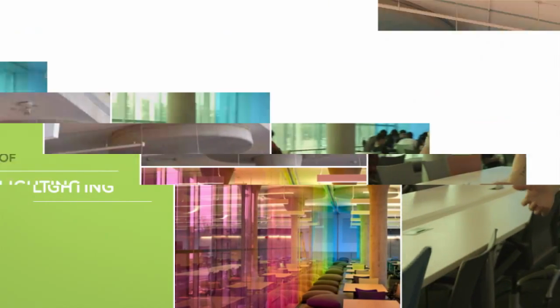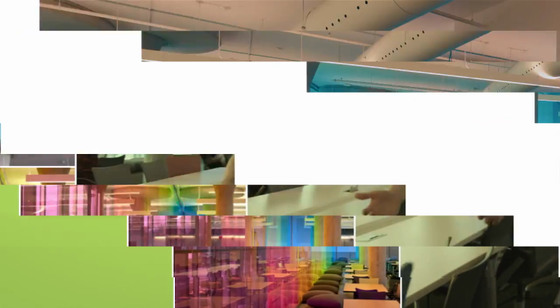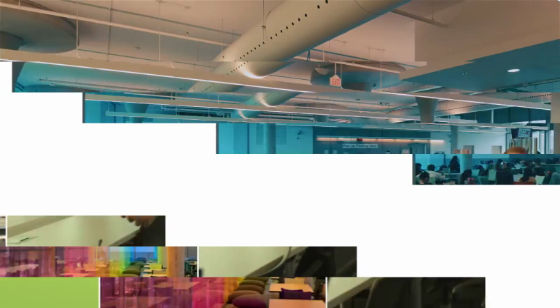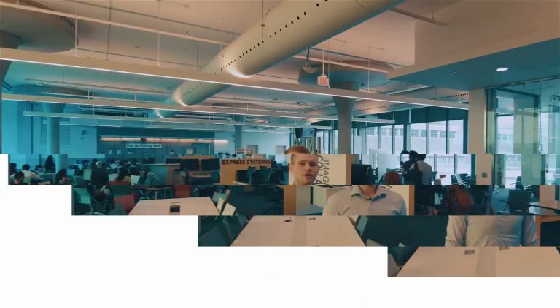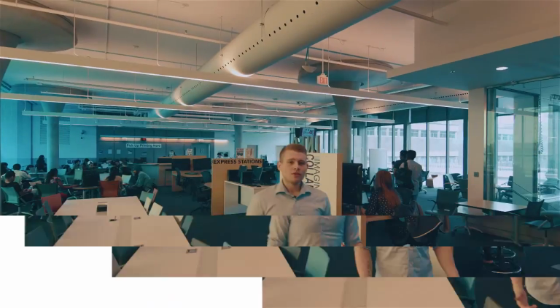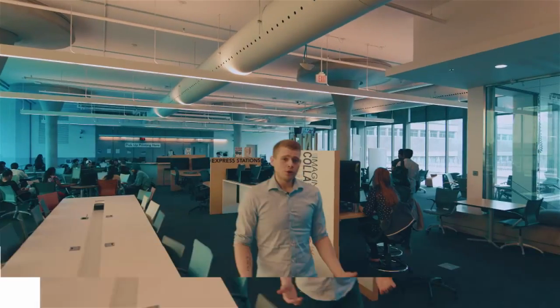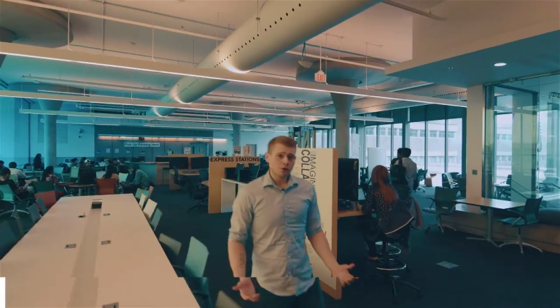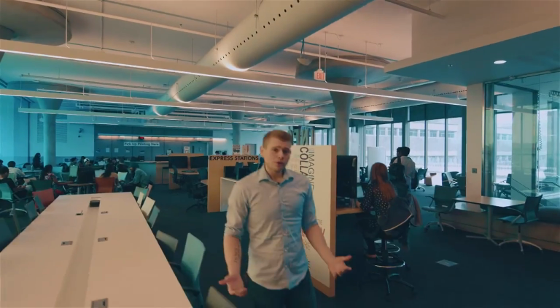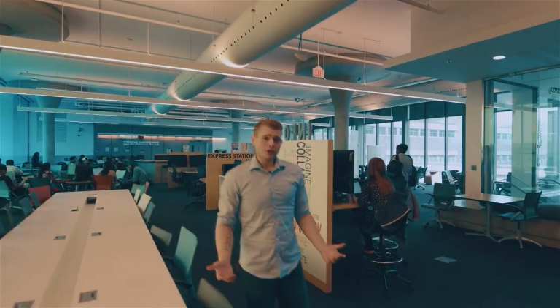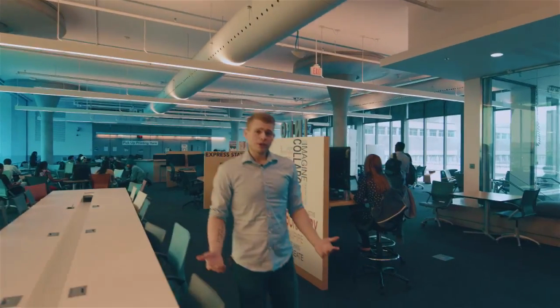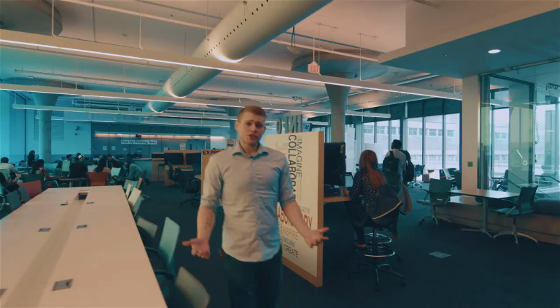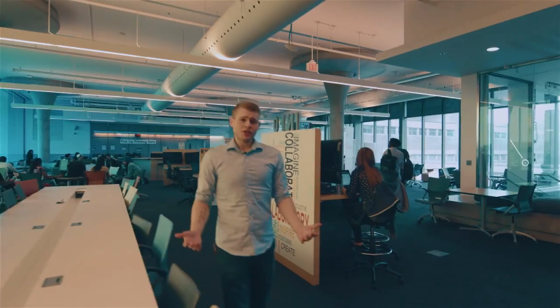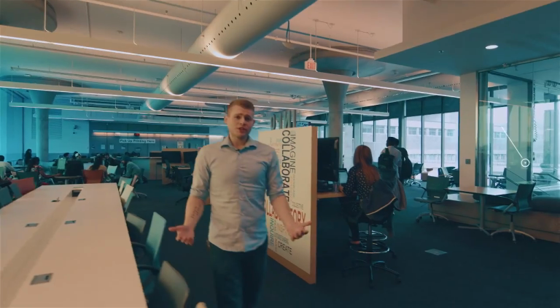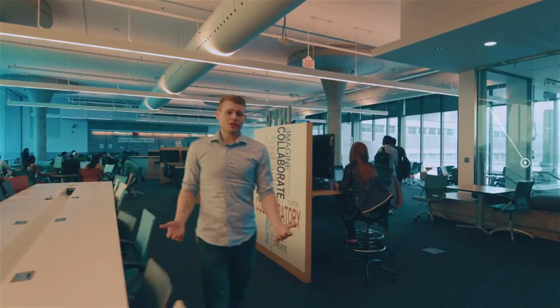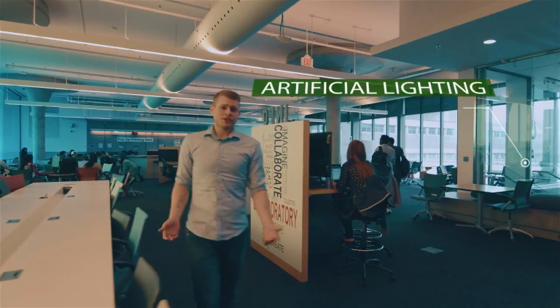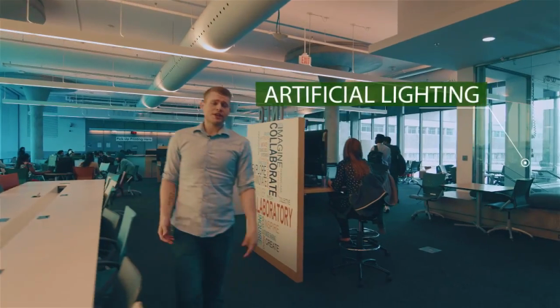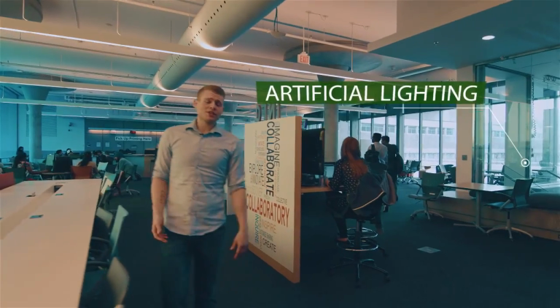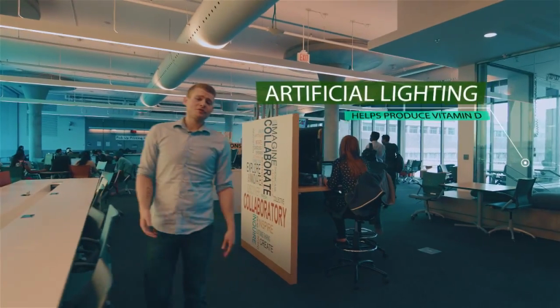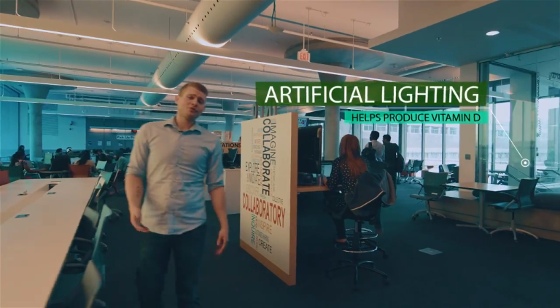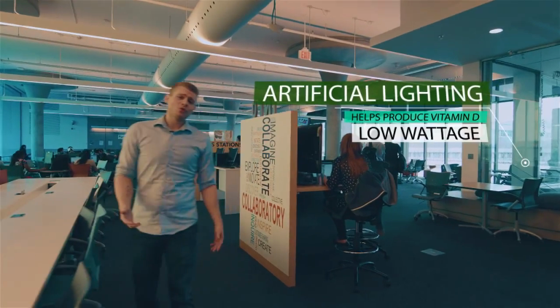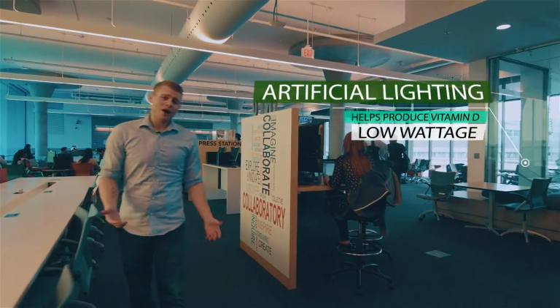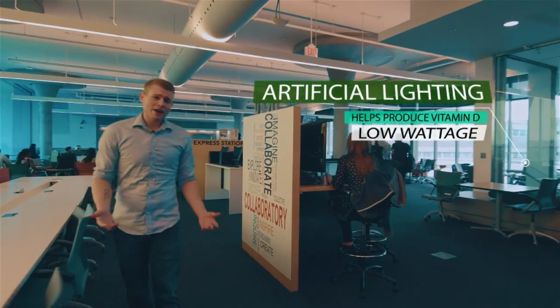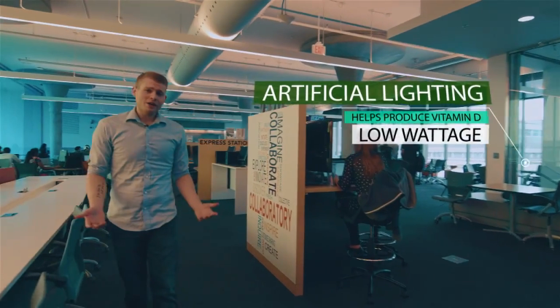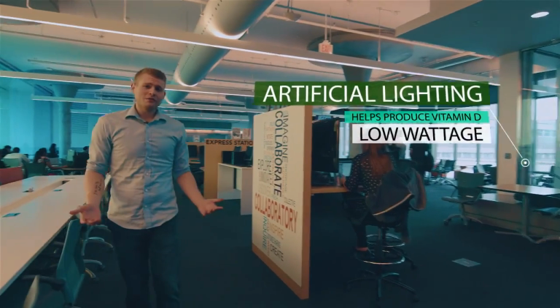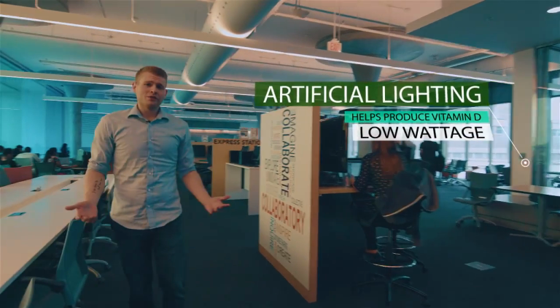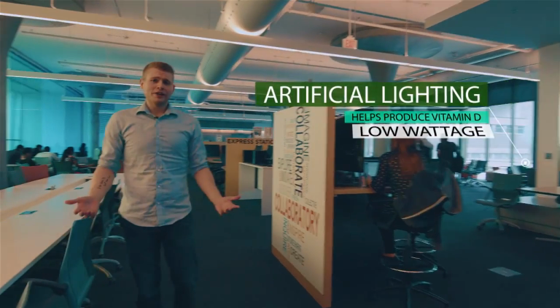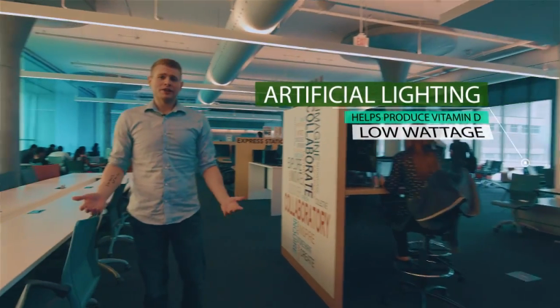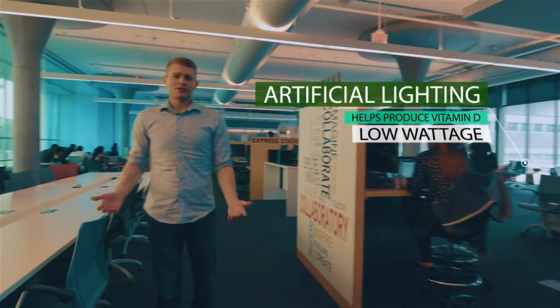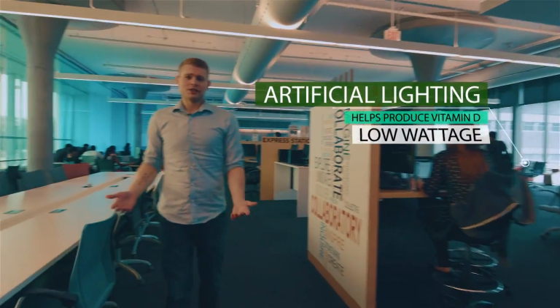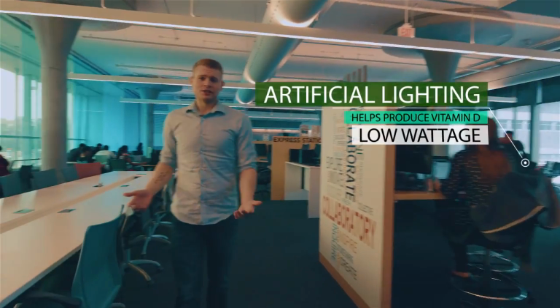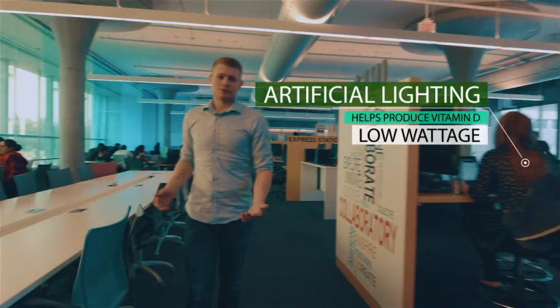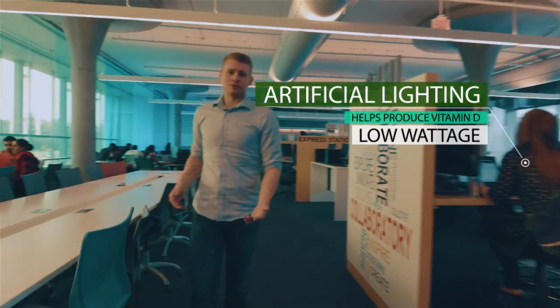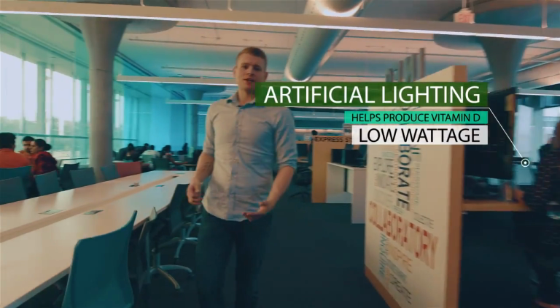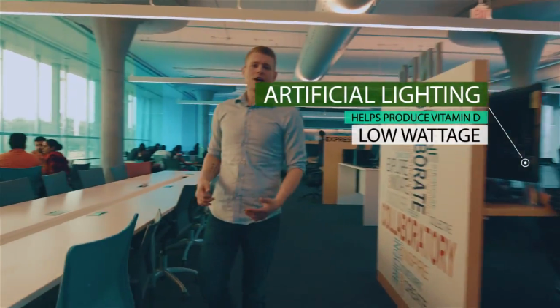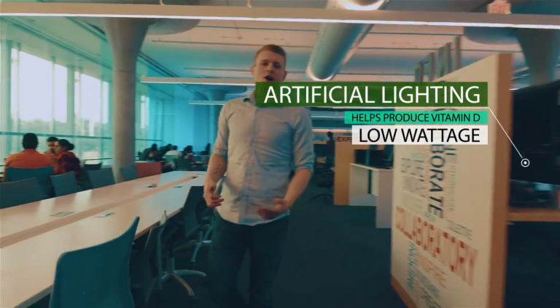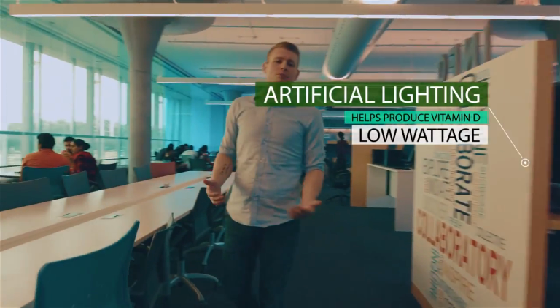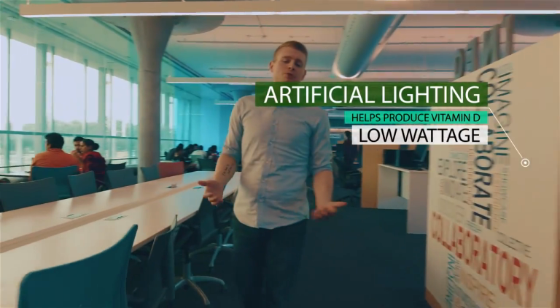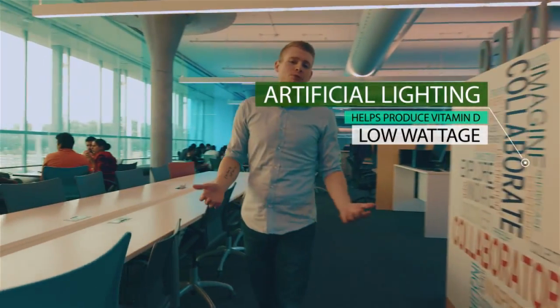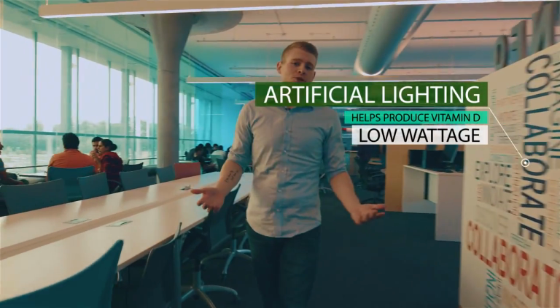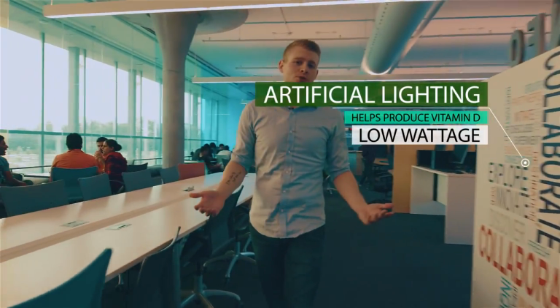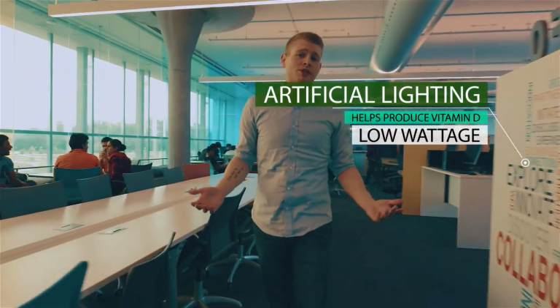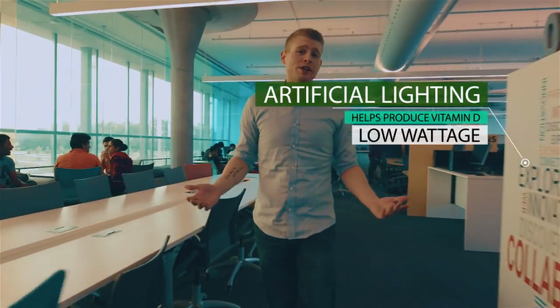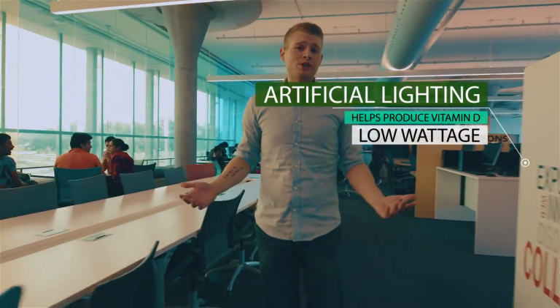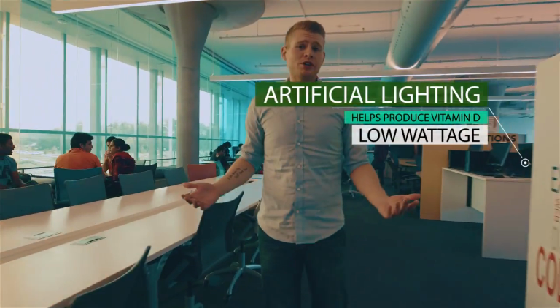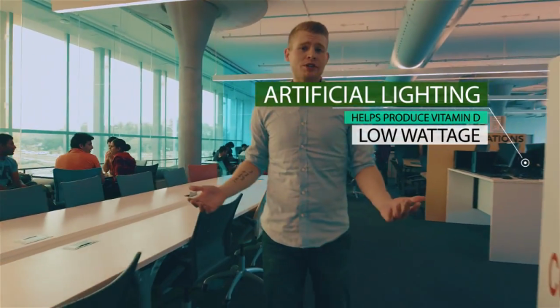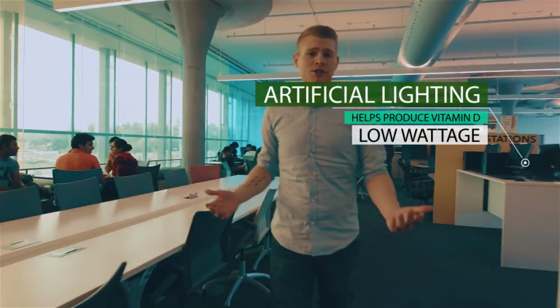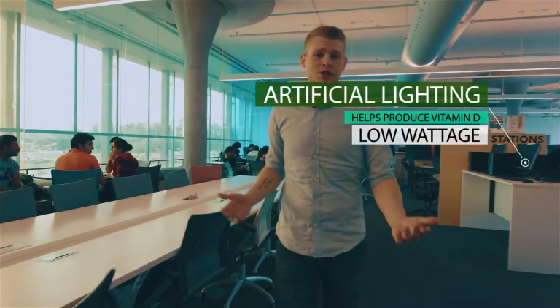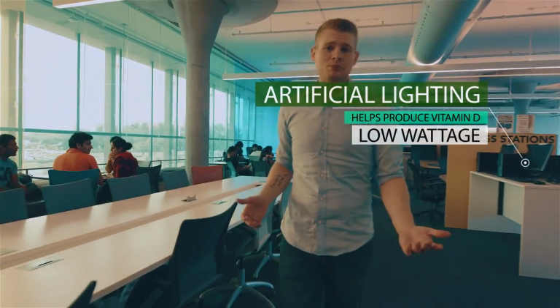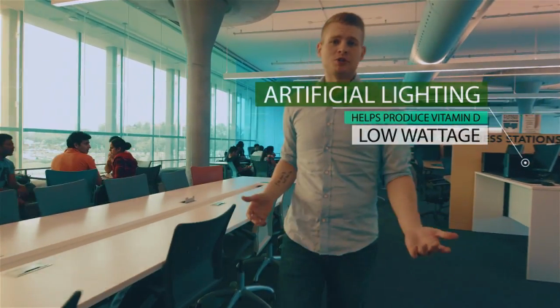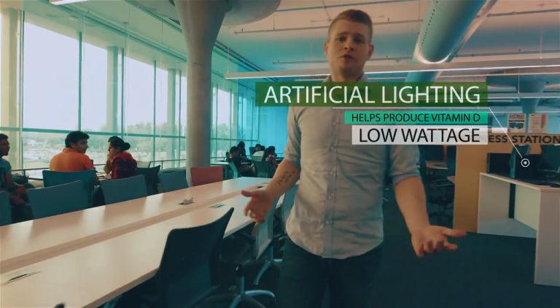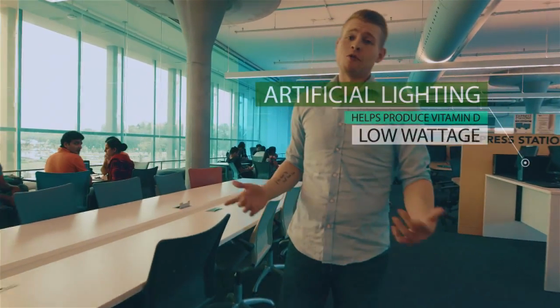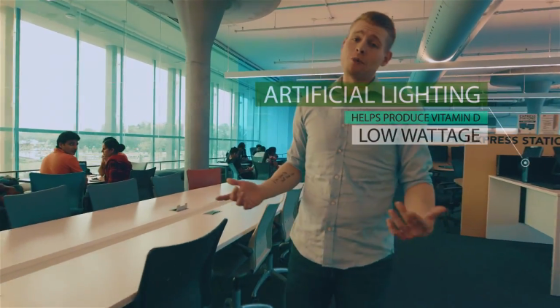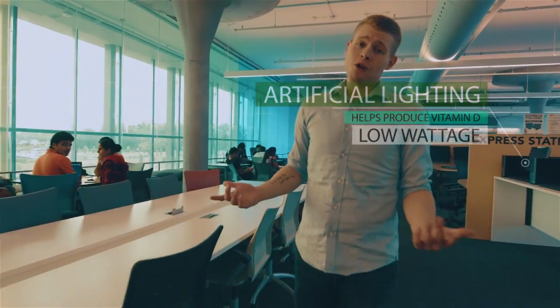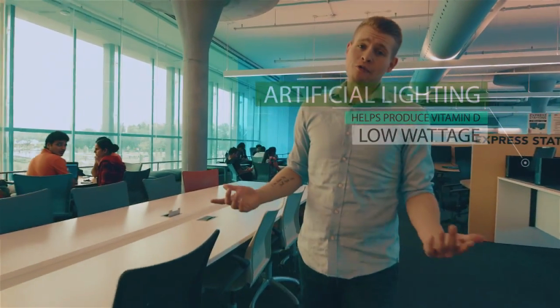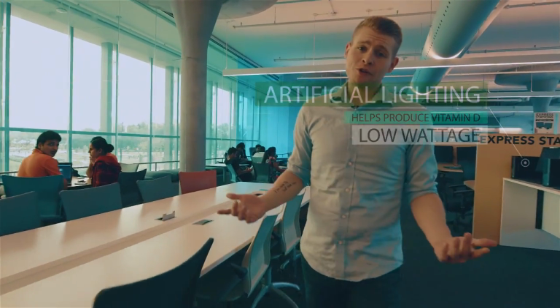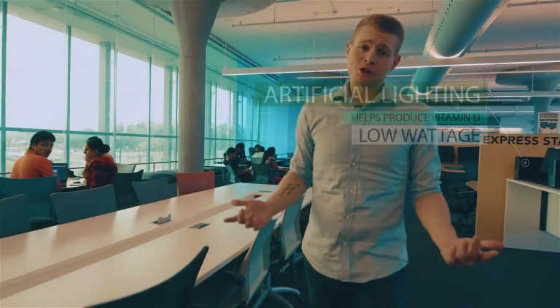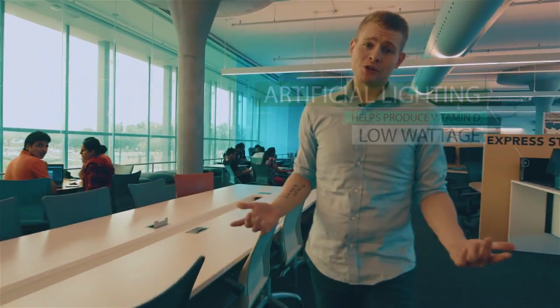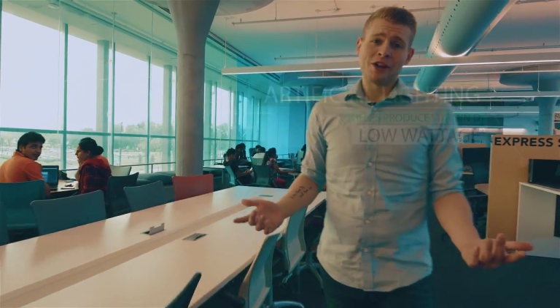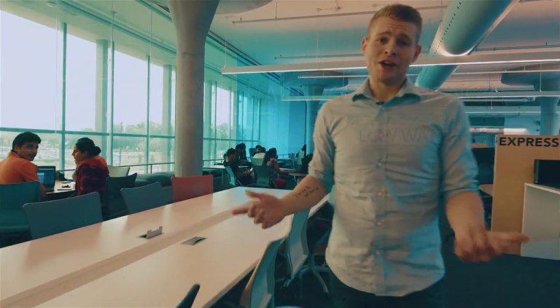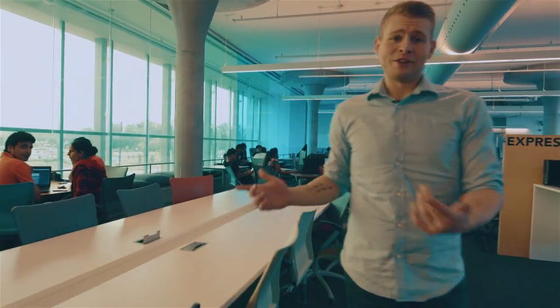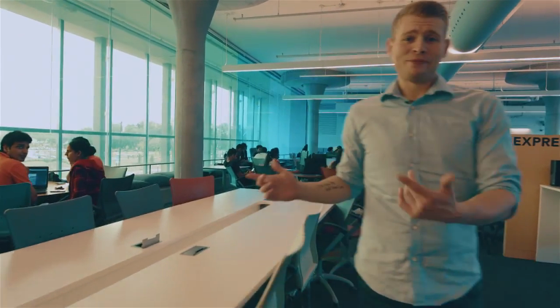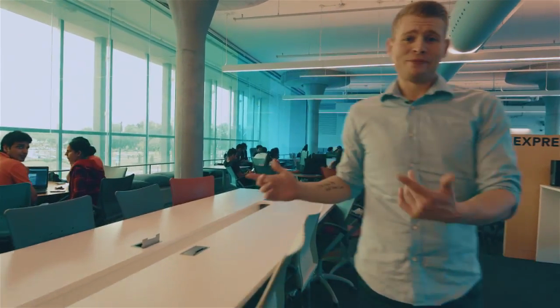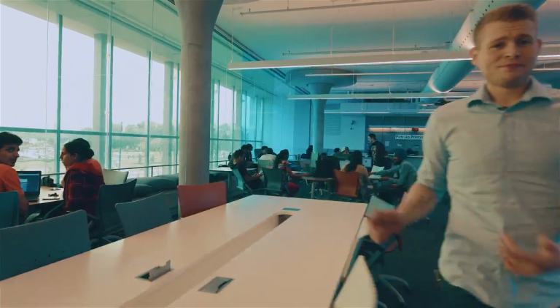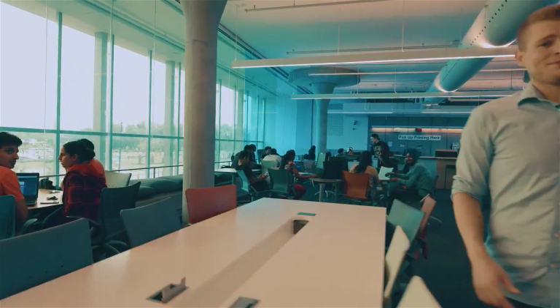The Learning Exchange contains a variety of lighting systems that help to reduce energy consumption by artificial light.